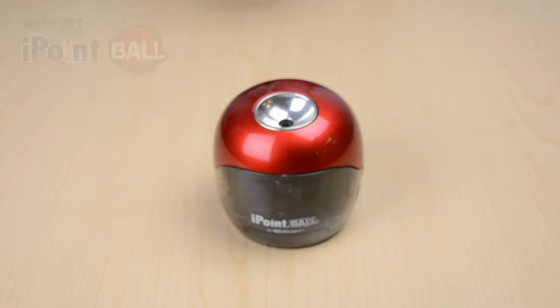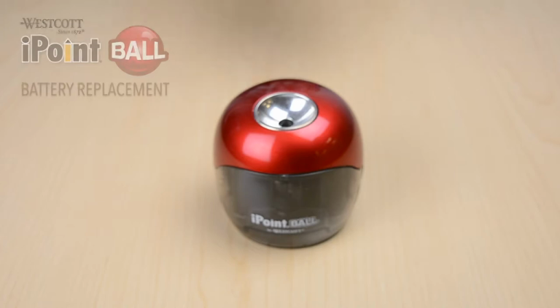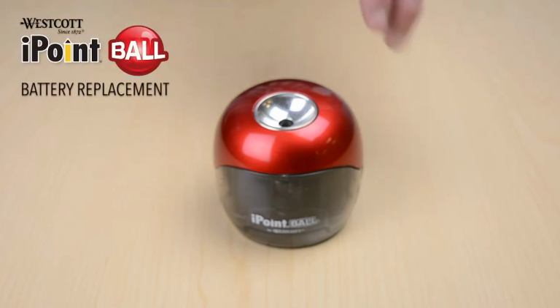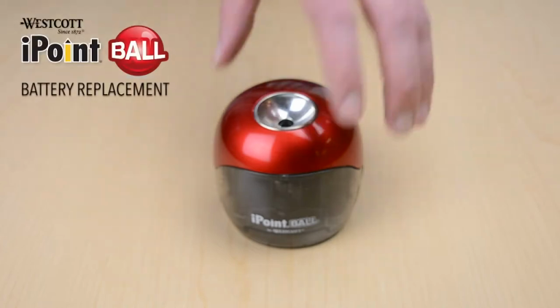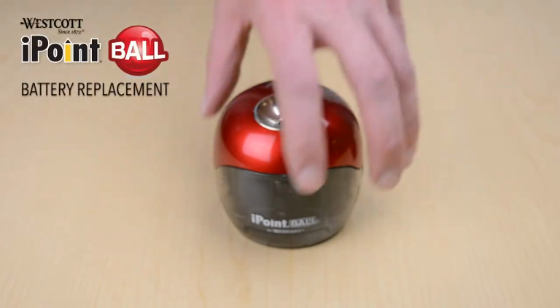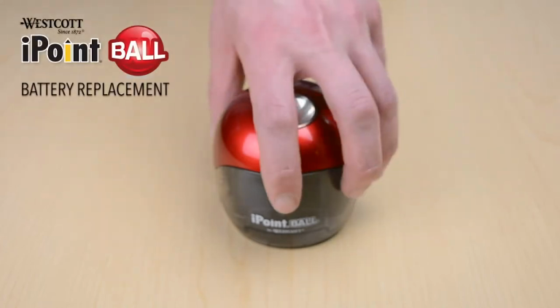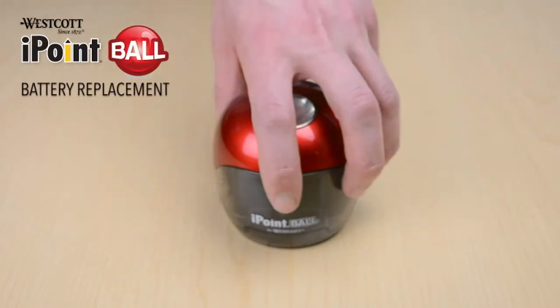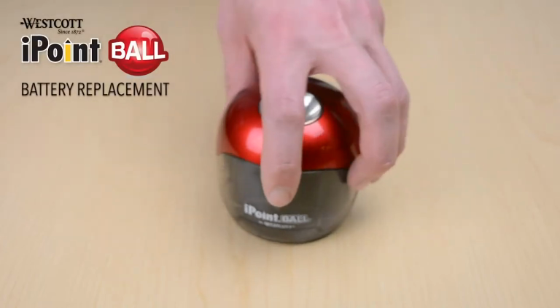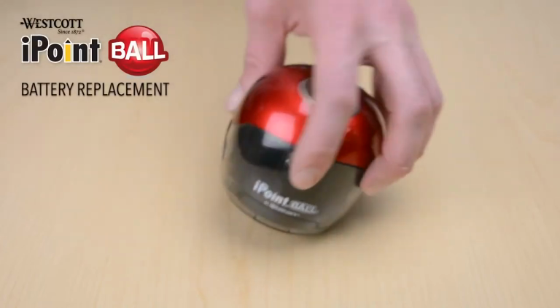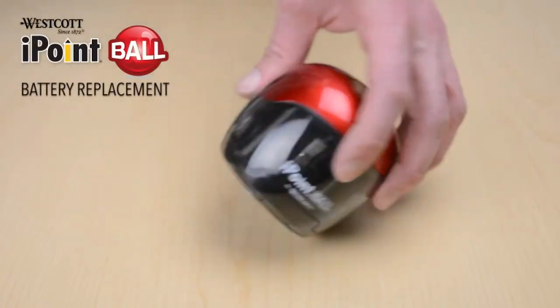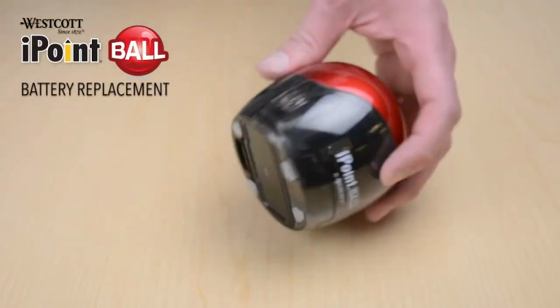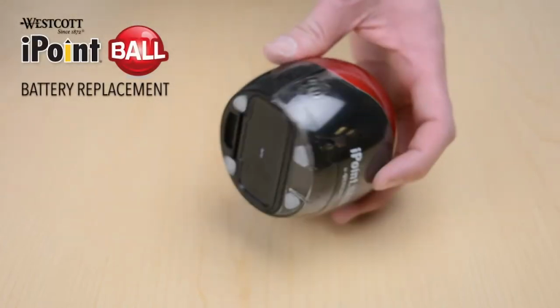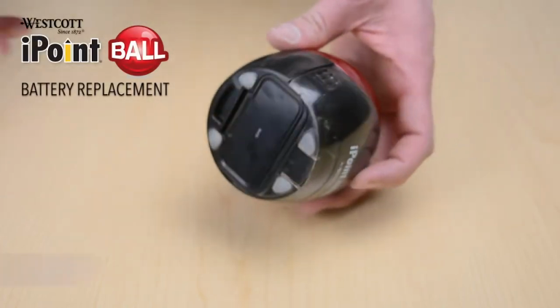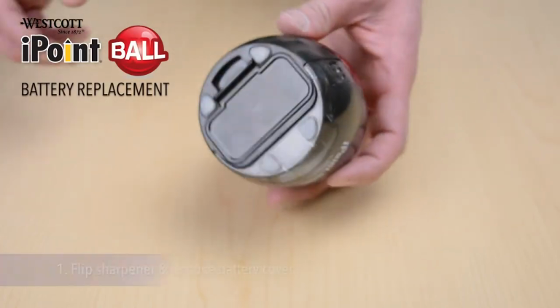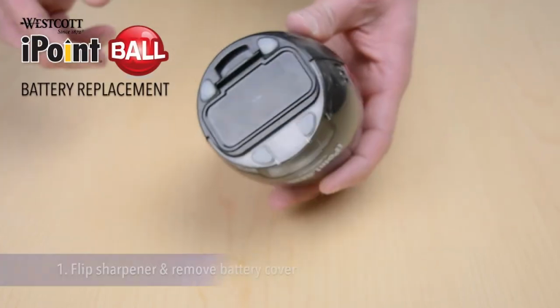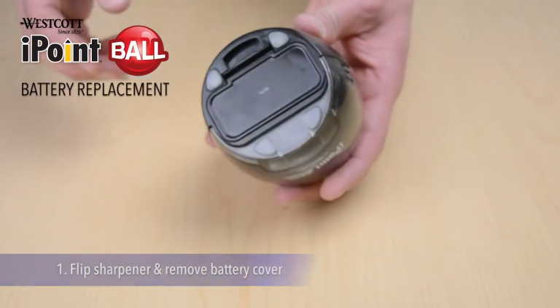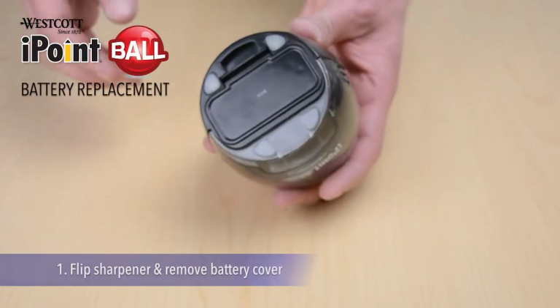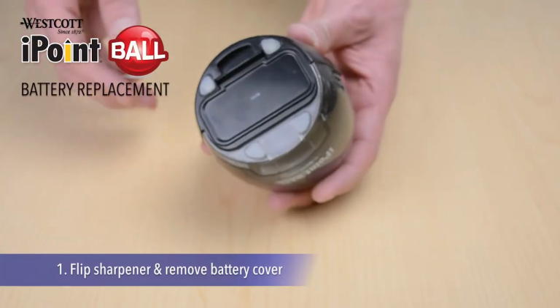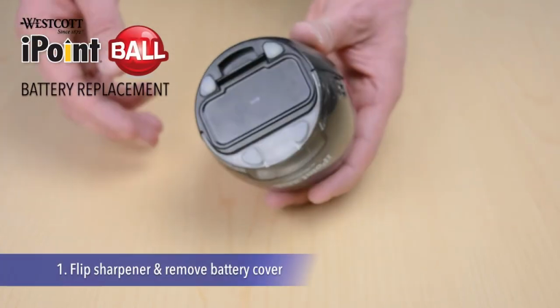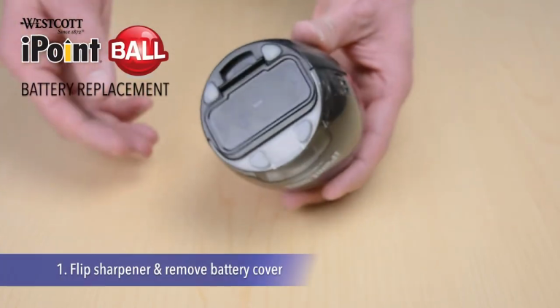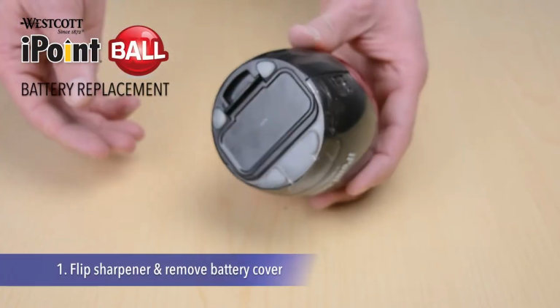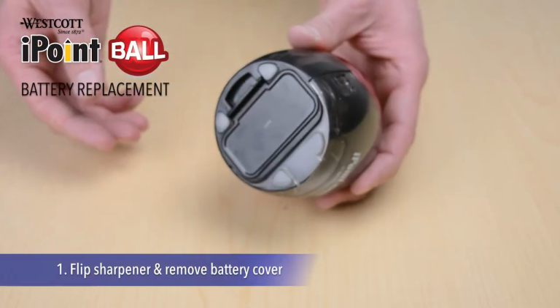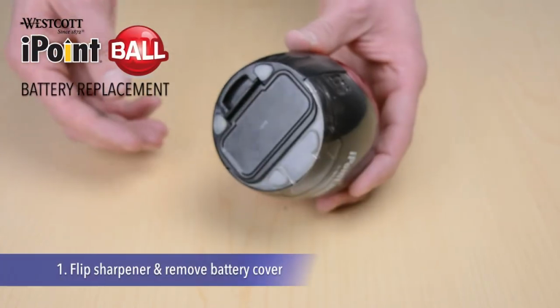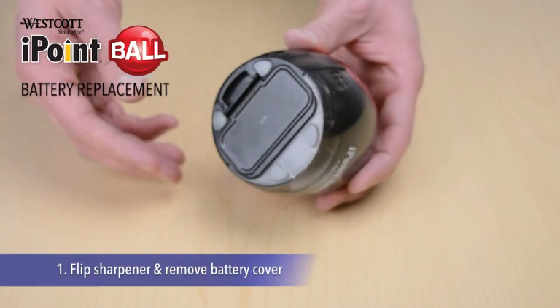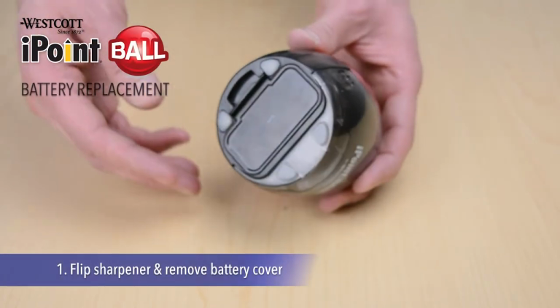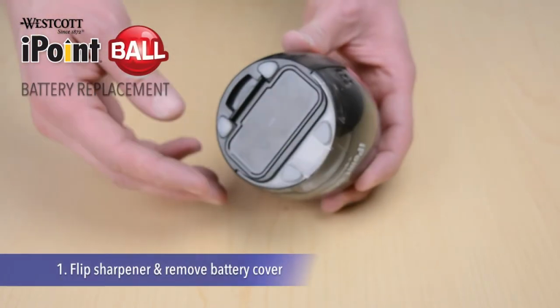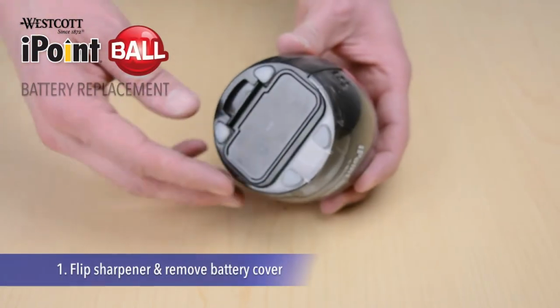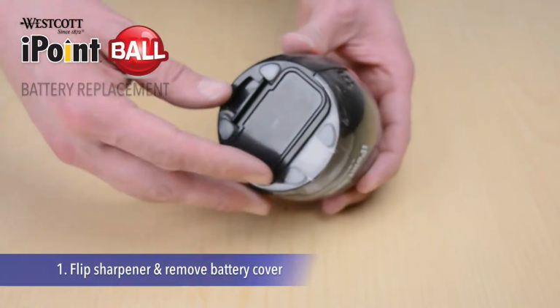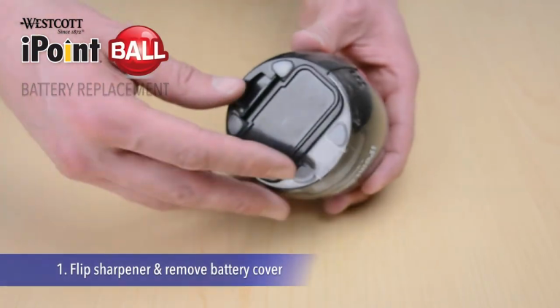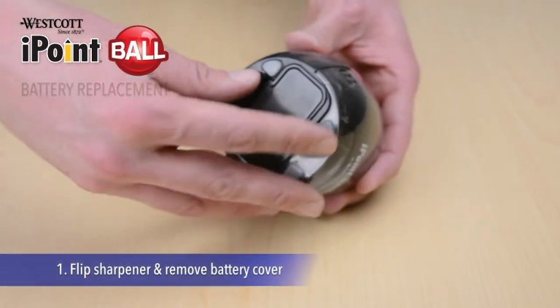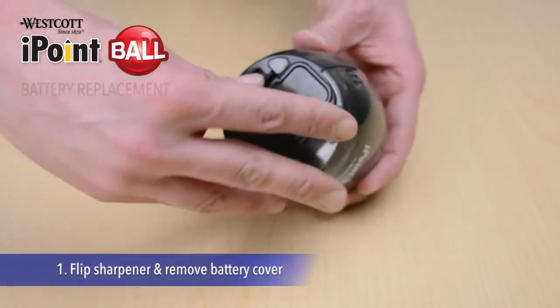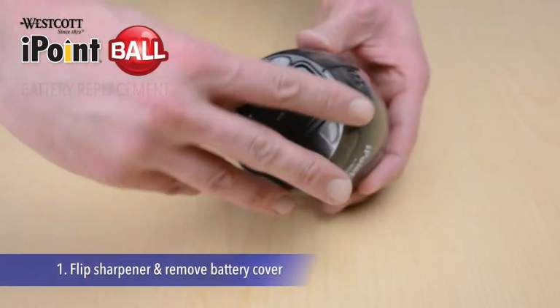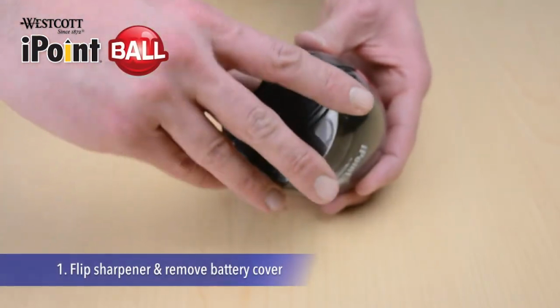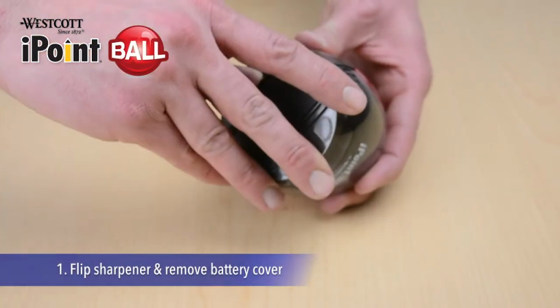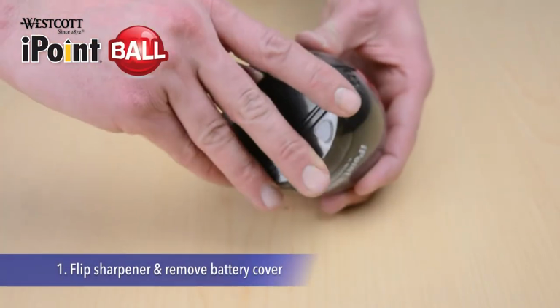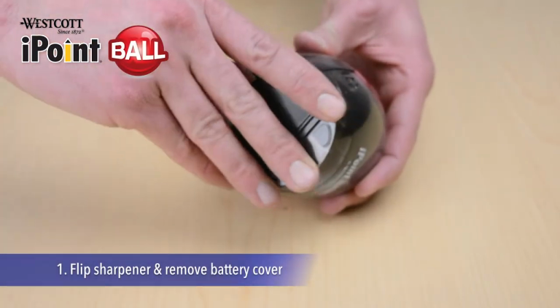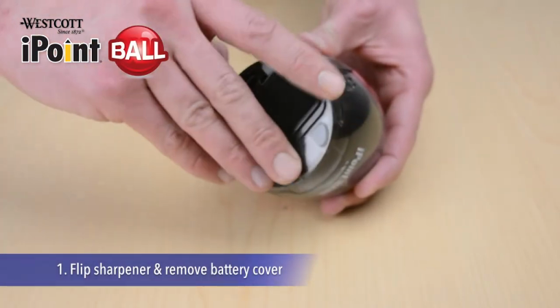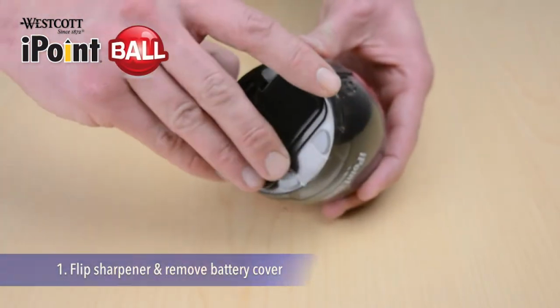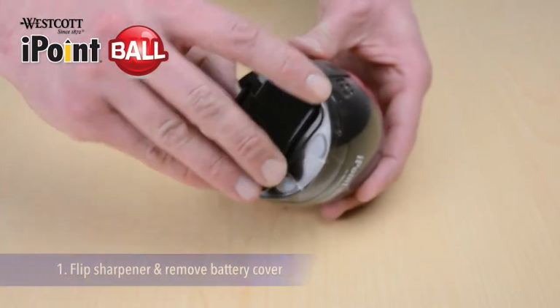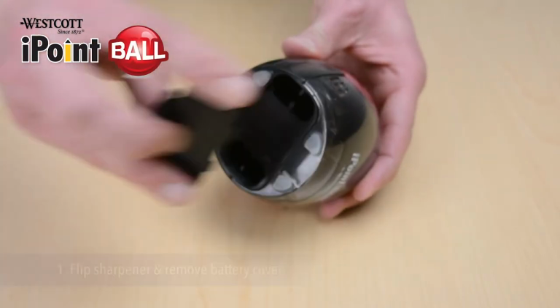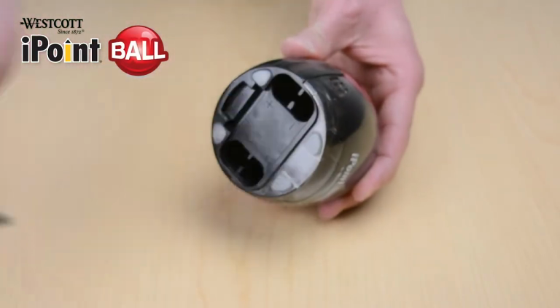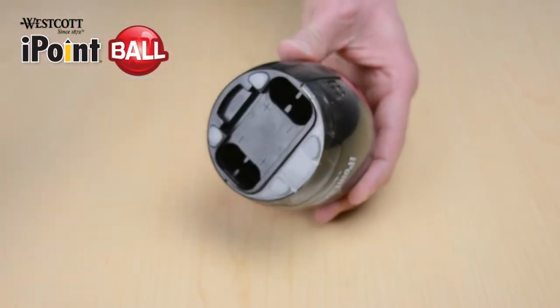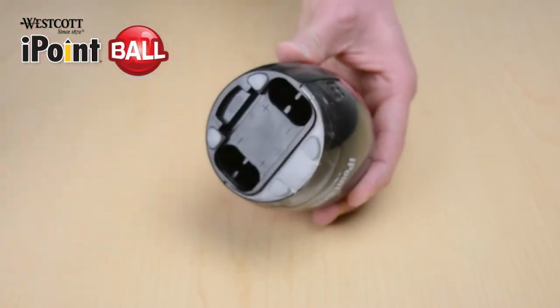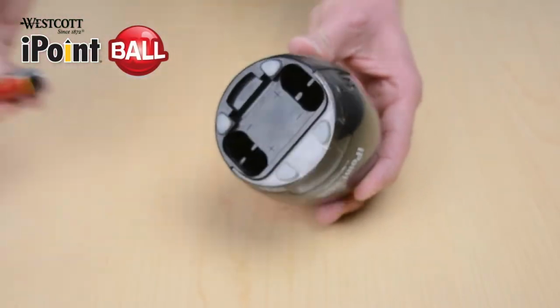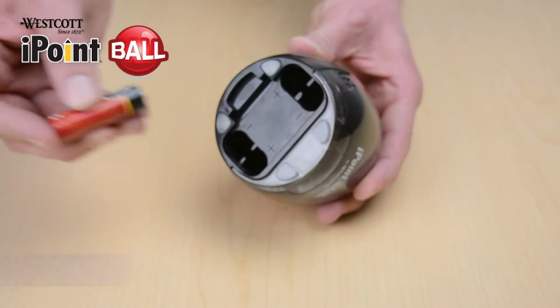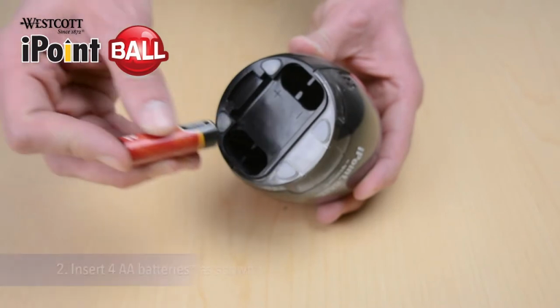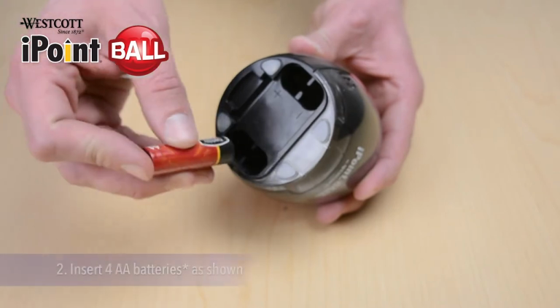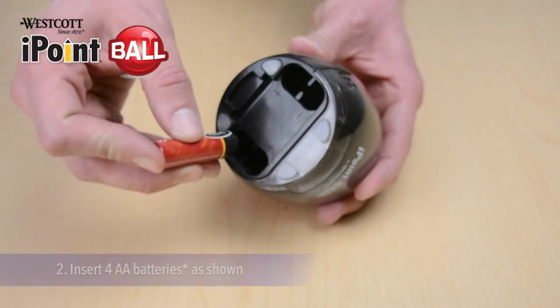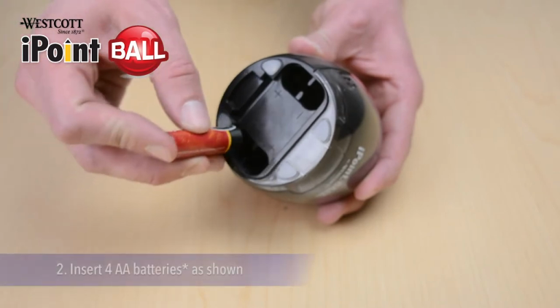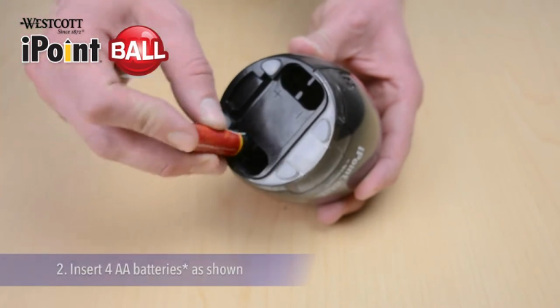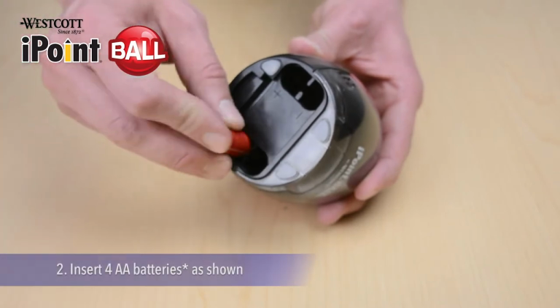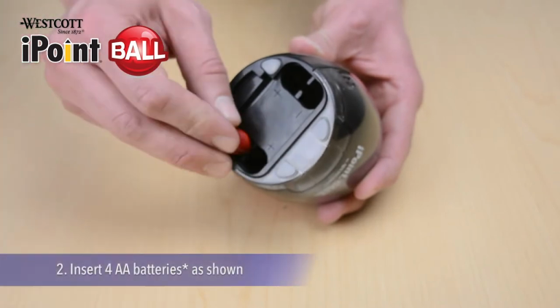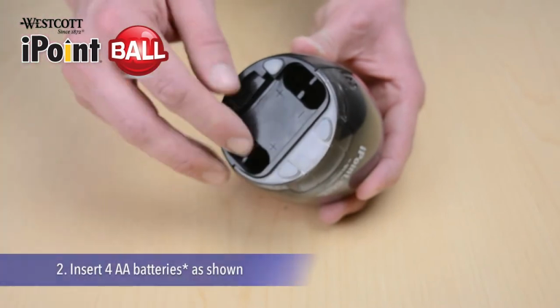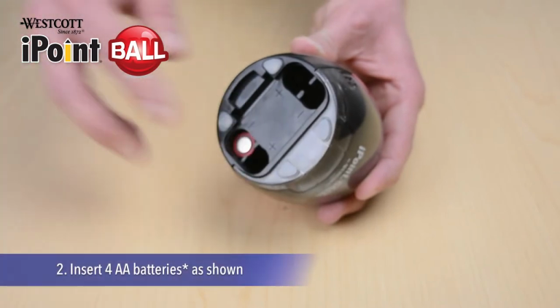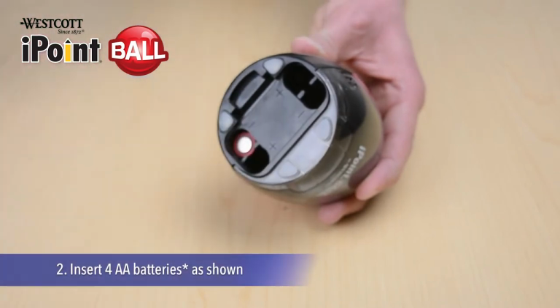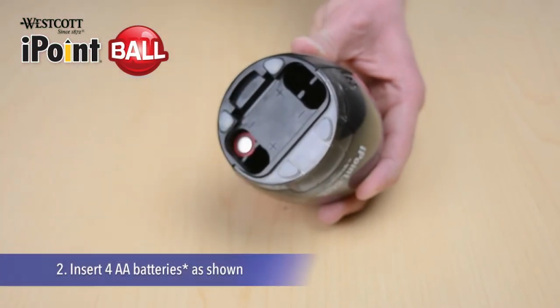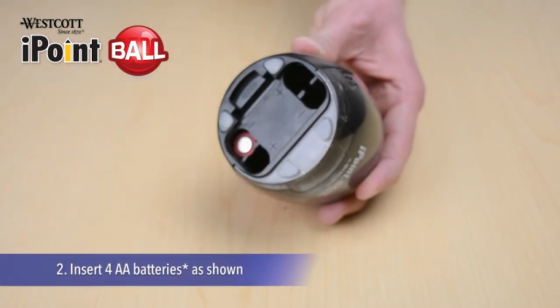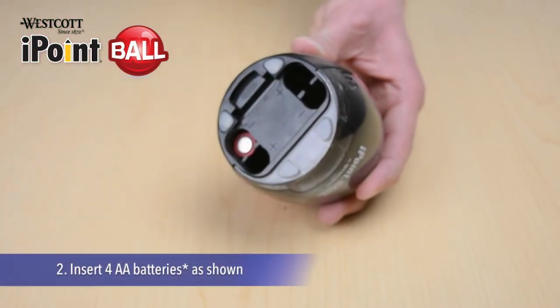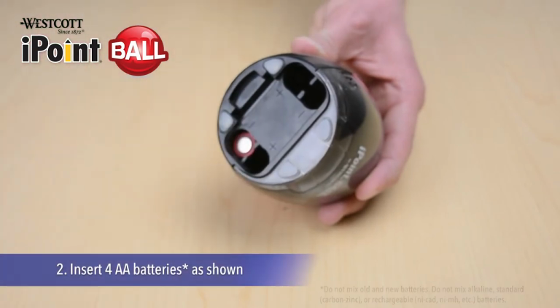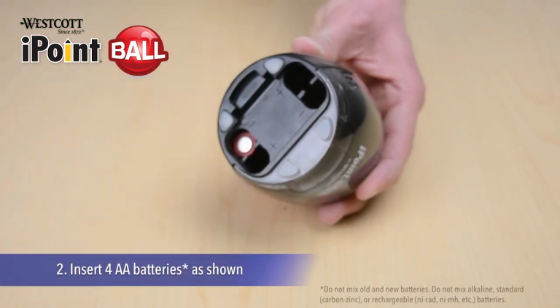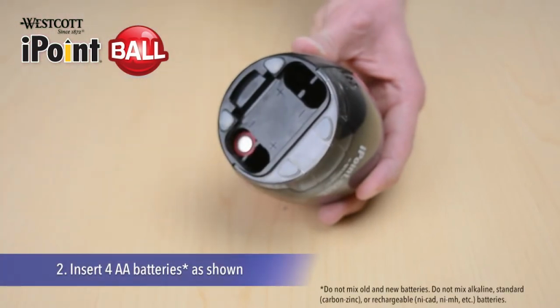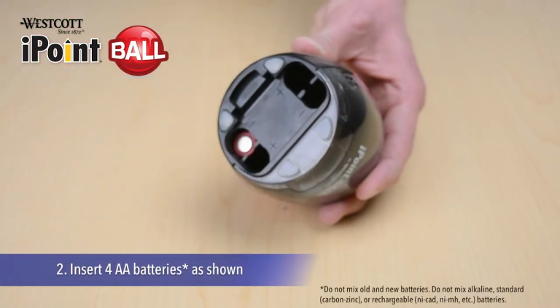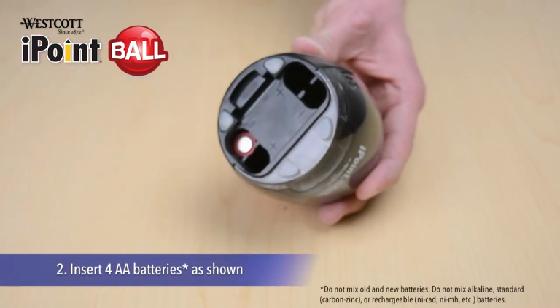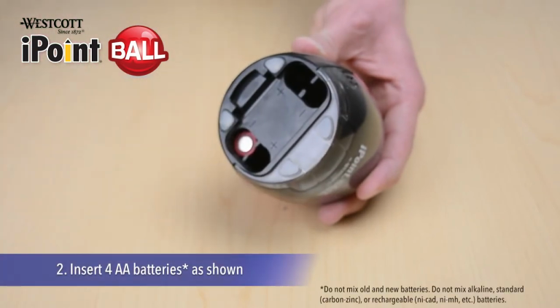We are here today to show you how to replace the batteries on your I-Point ball pencil sharpener. First, remove the cap.